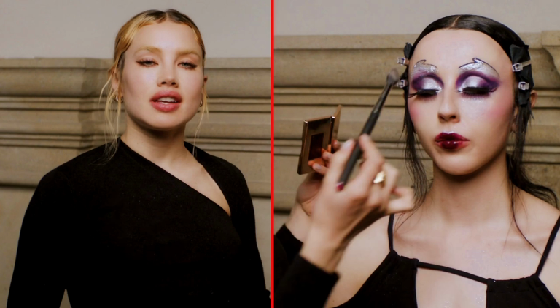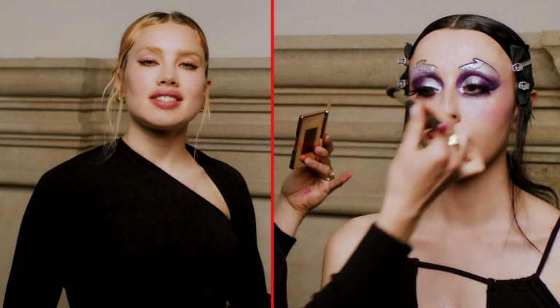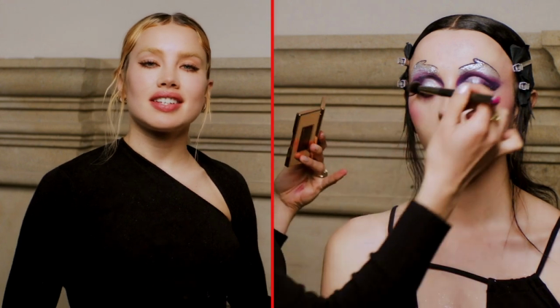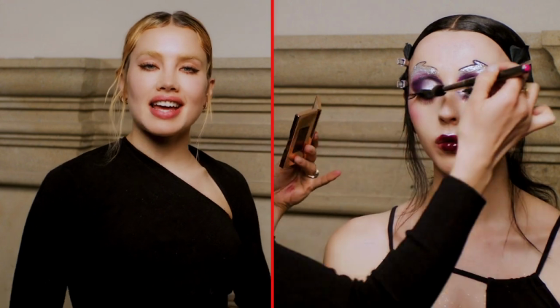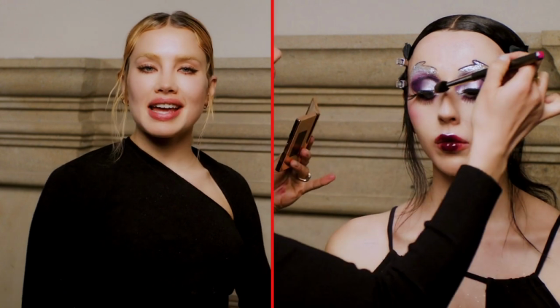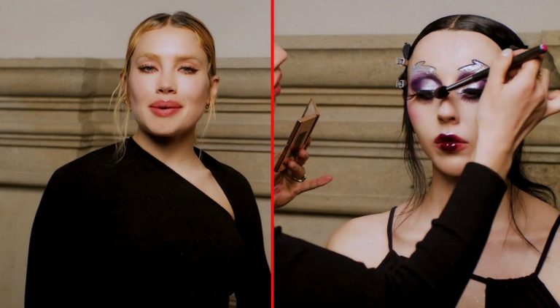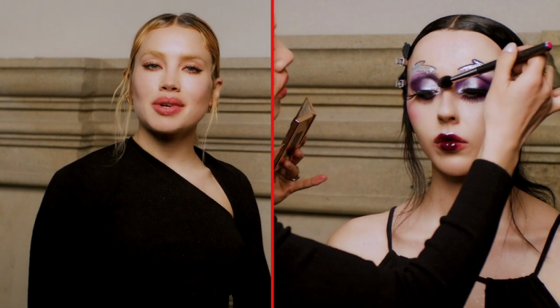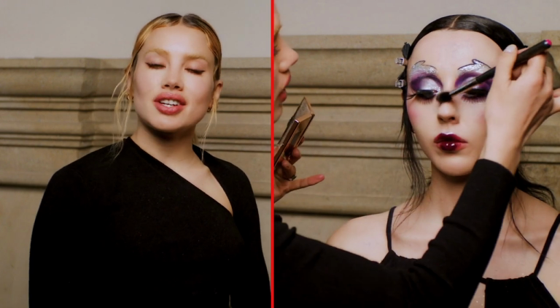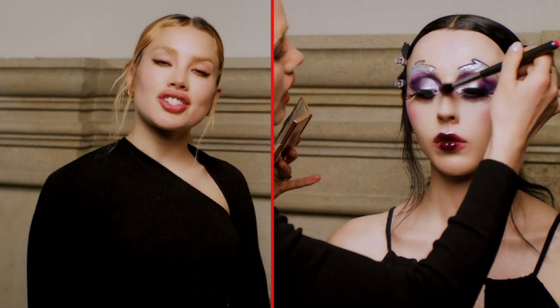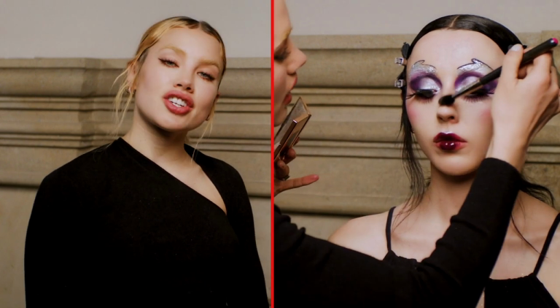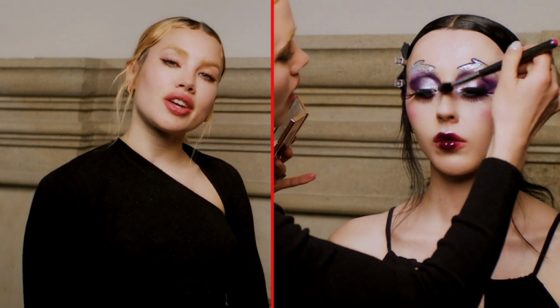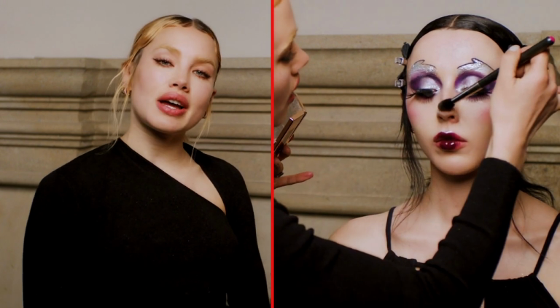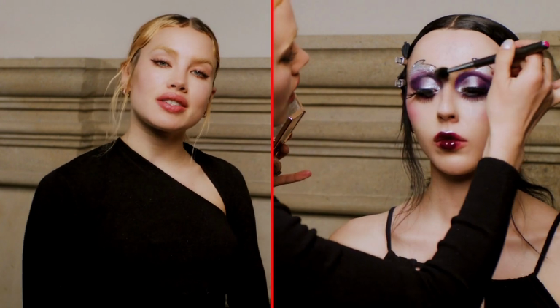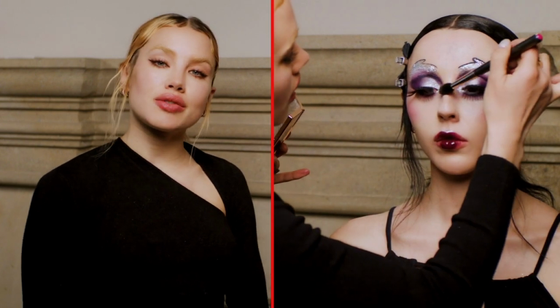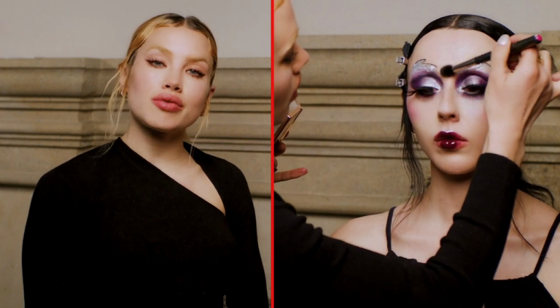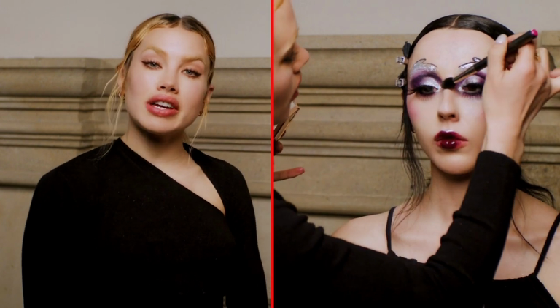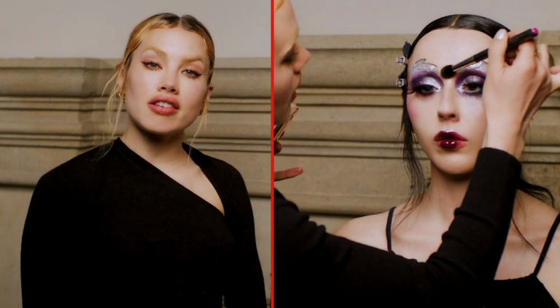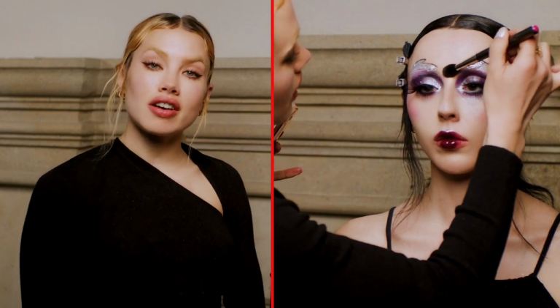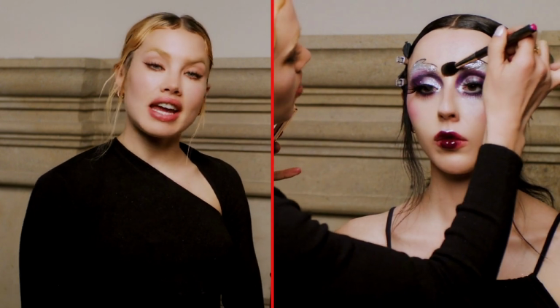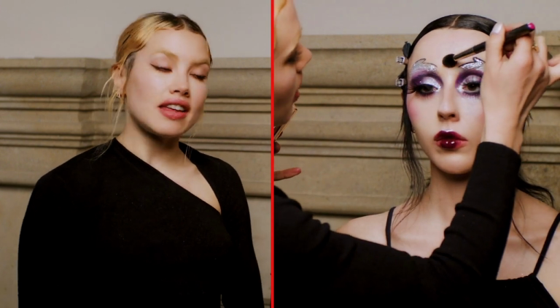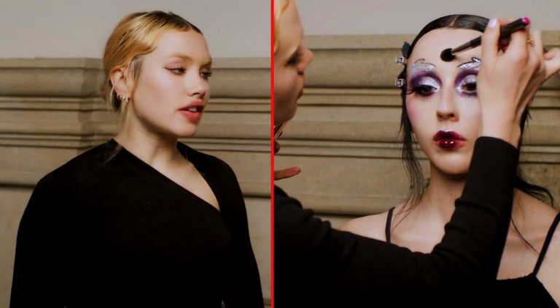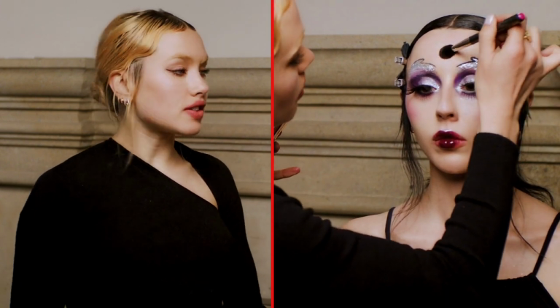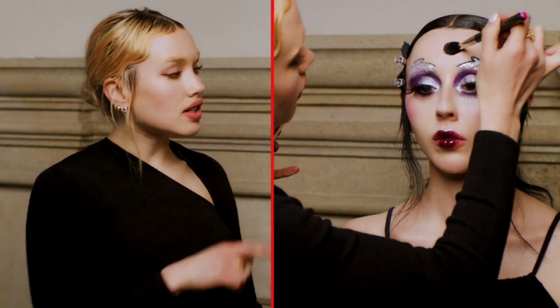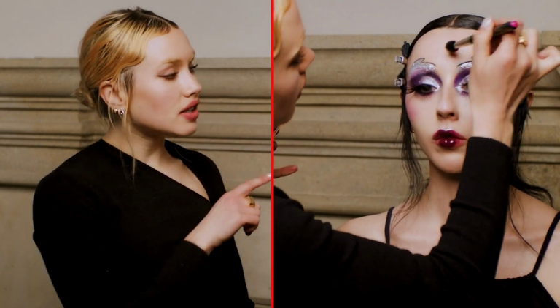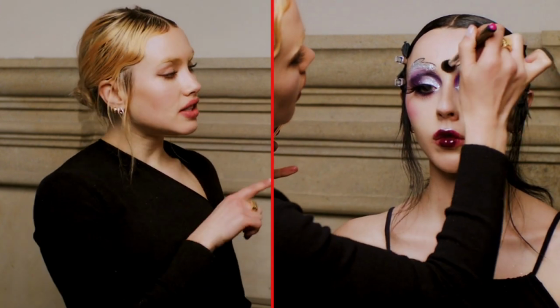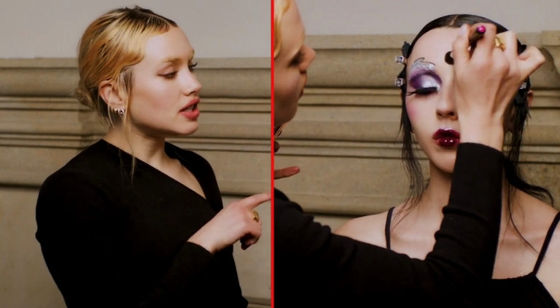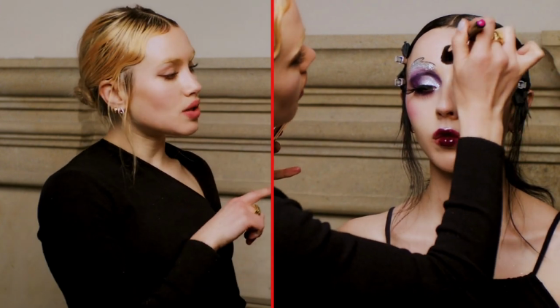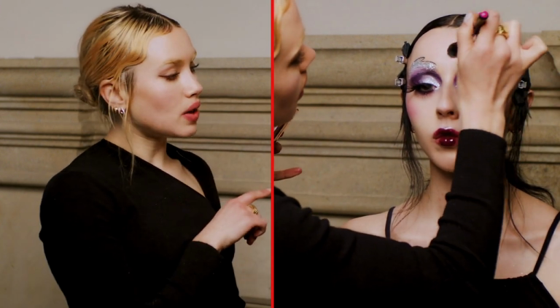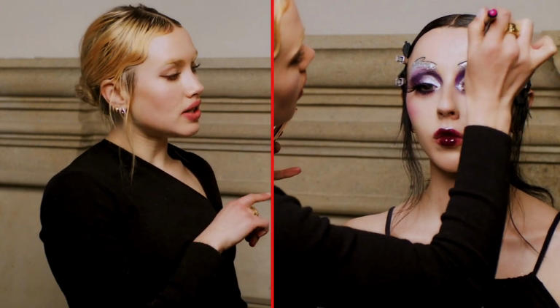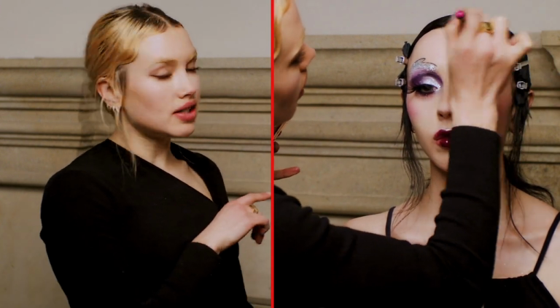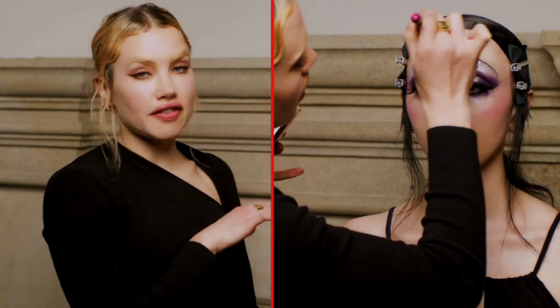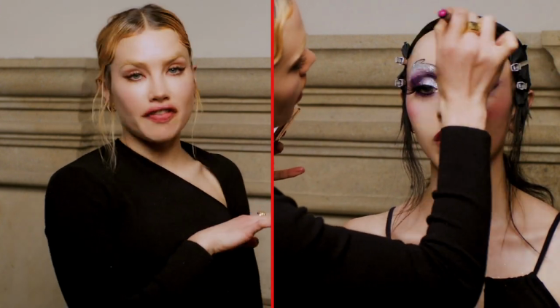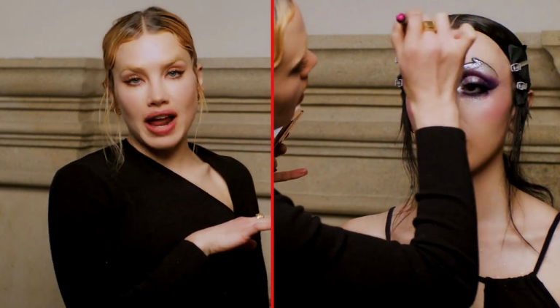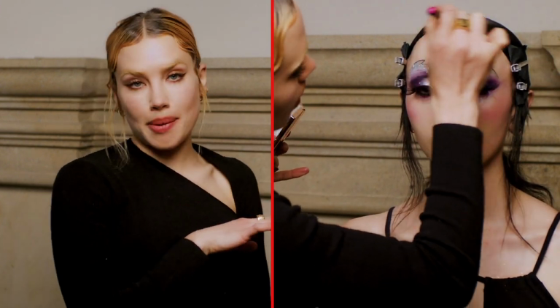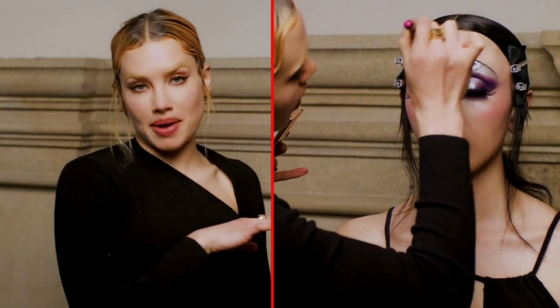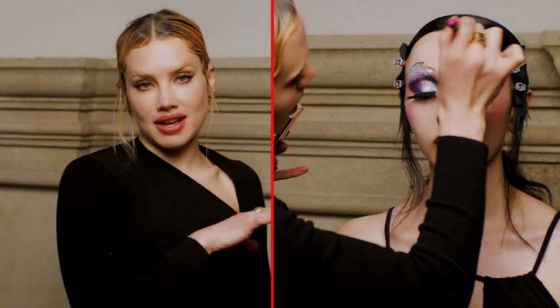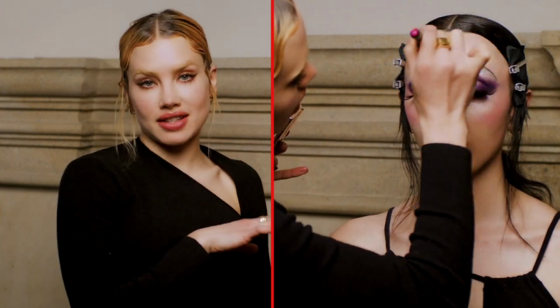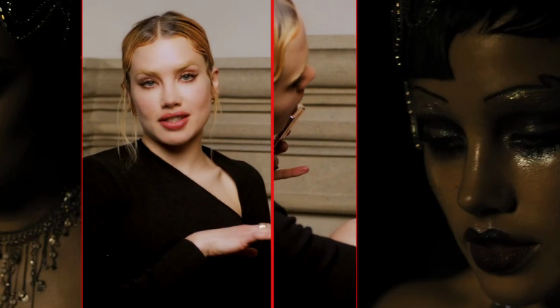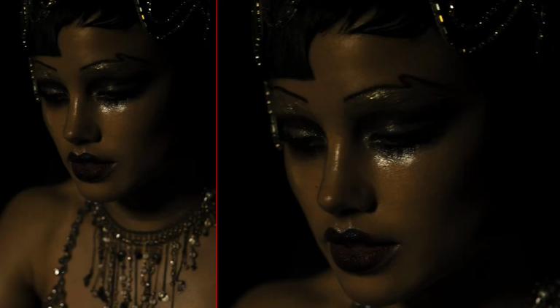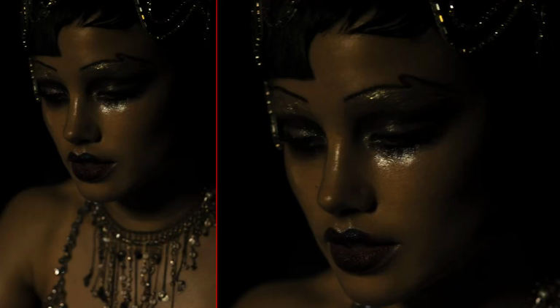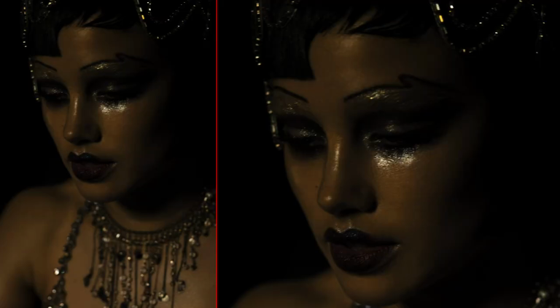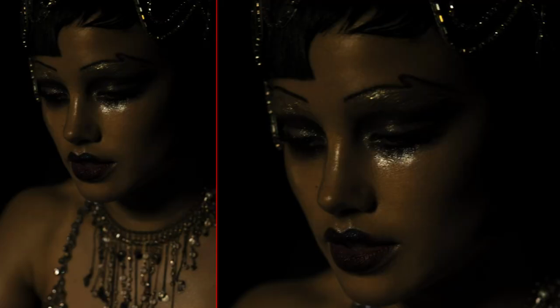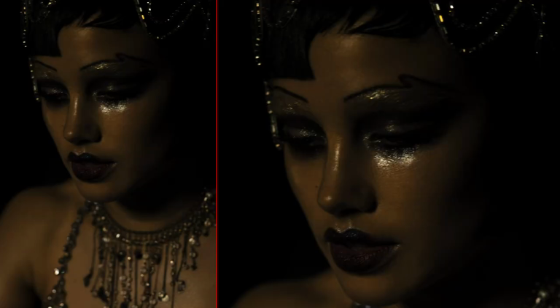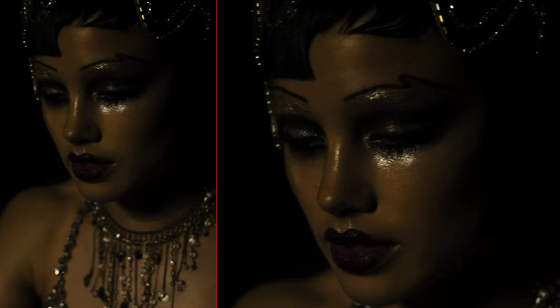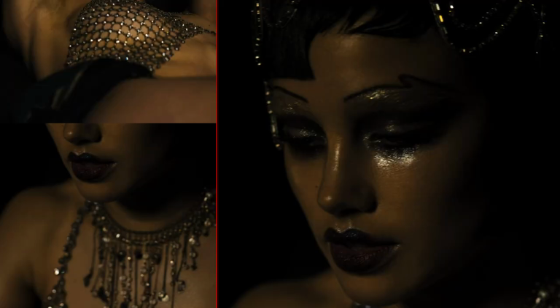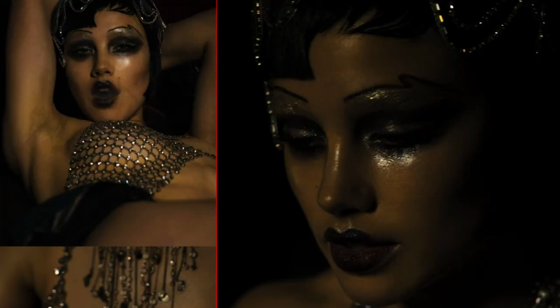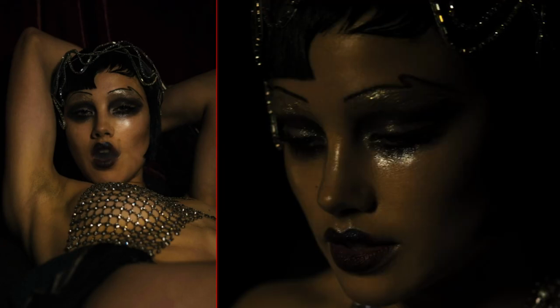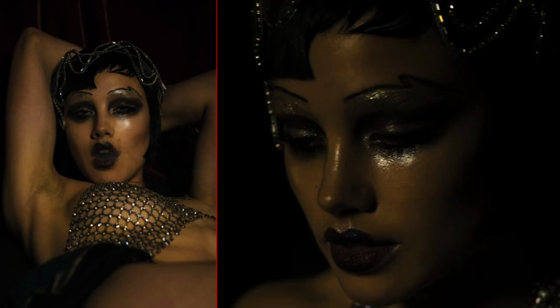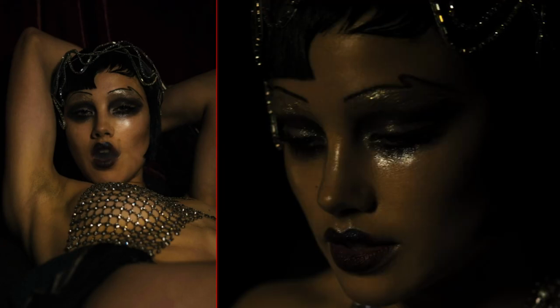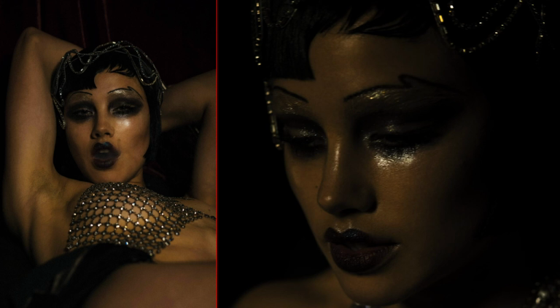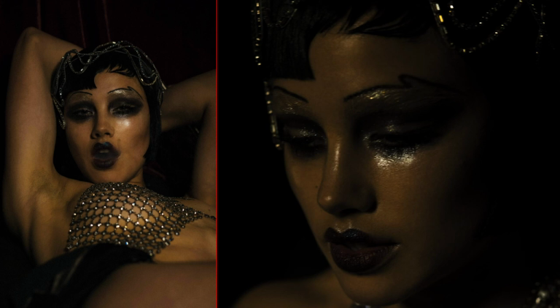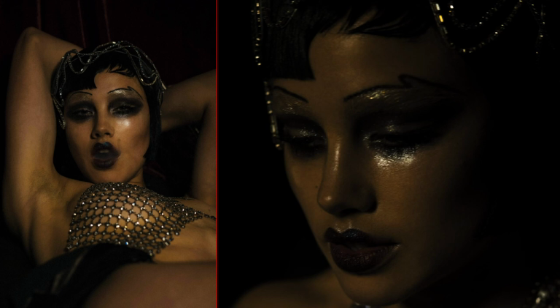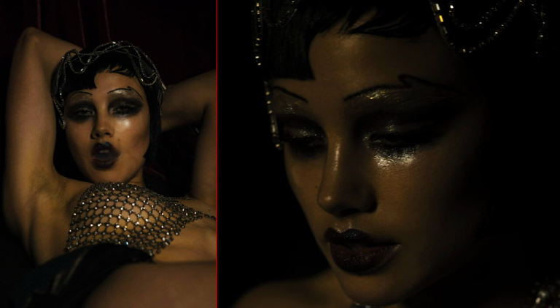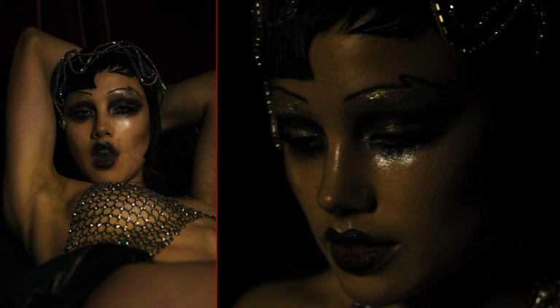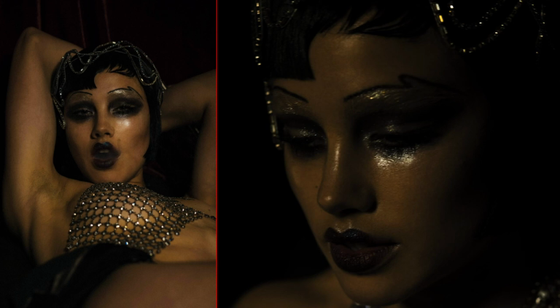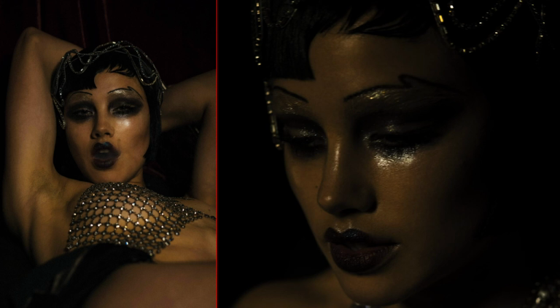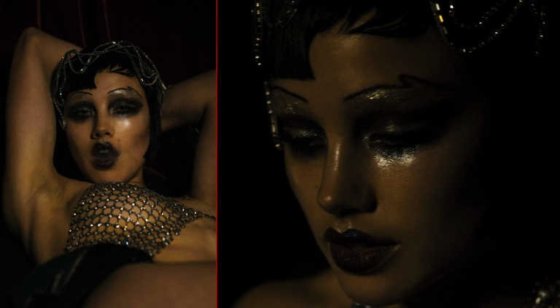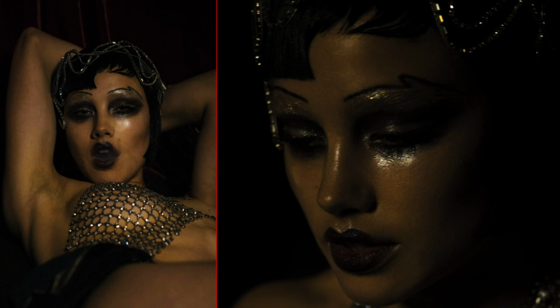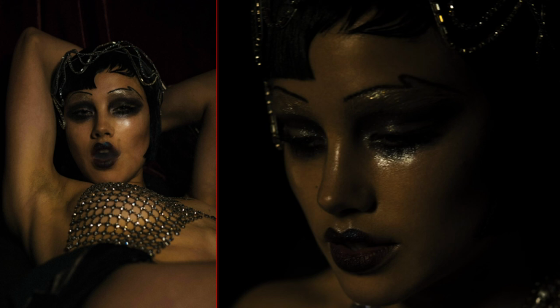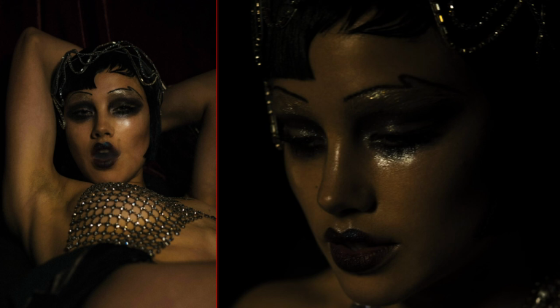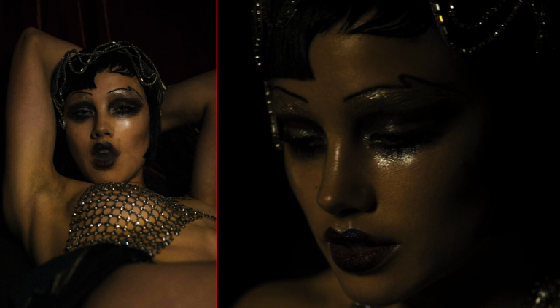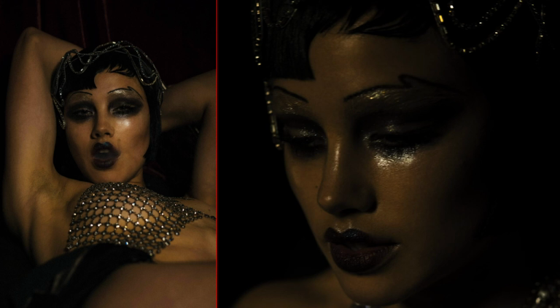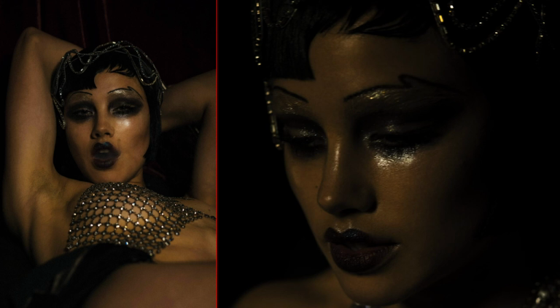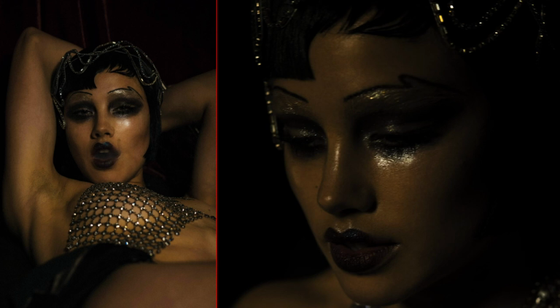Today I'm going to show you how to recreate this 1920s flapper inspired look that I created for Paper Magazine.